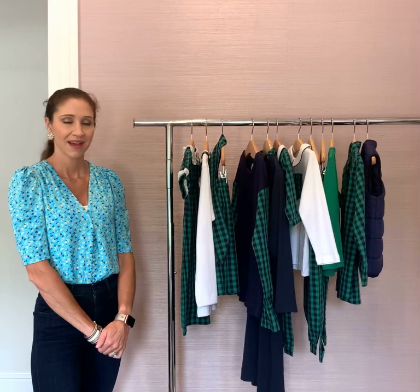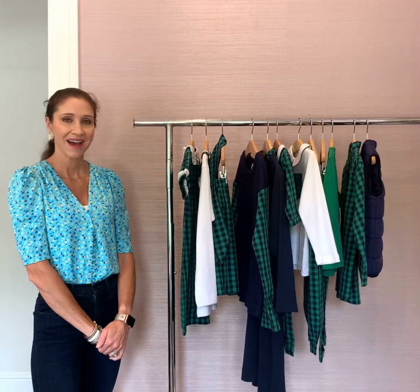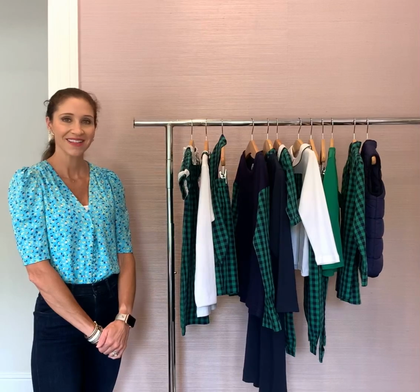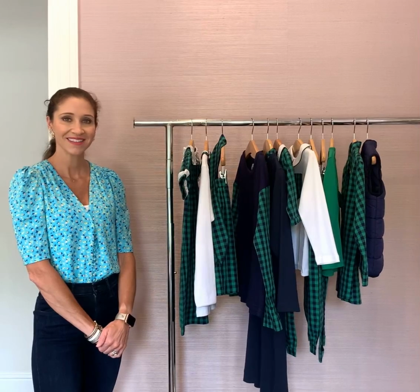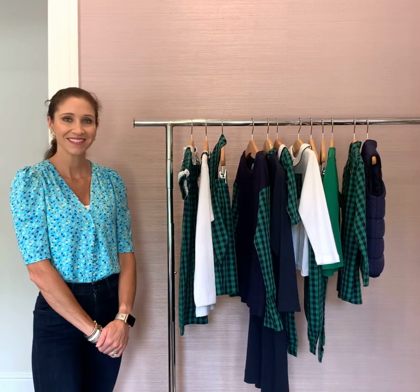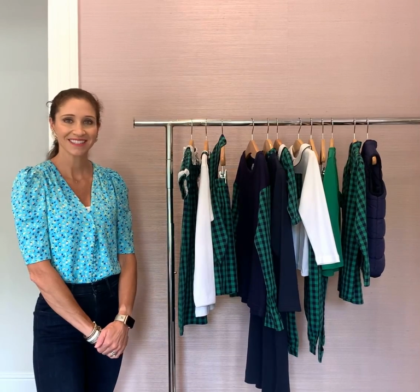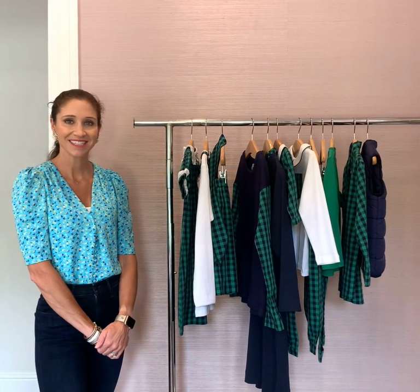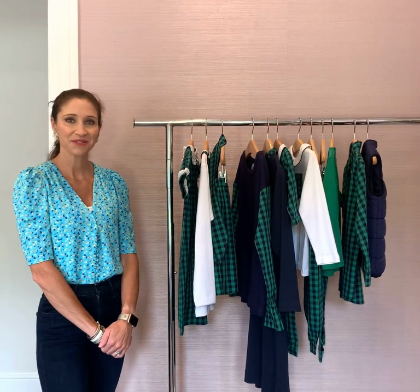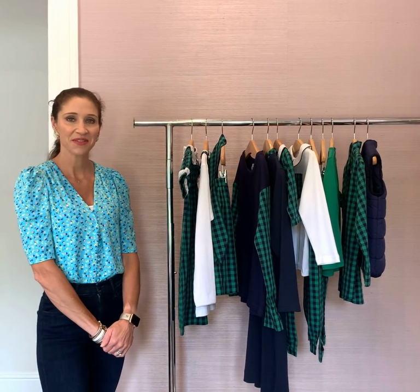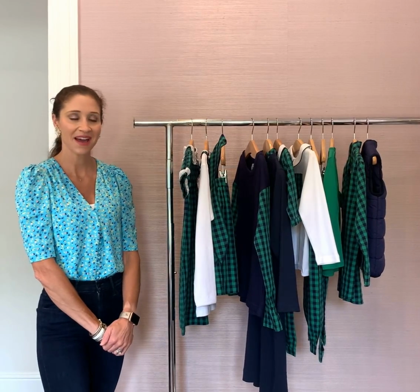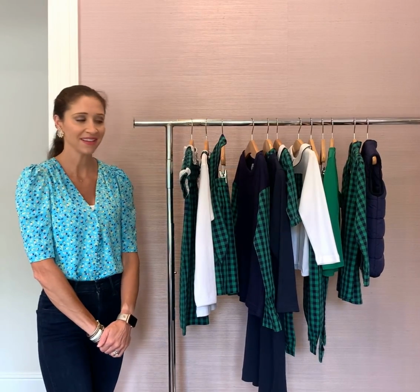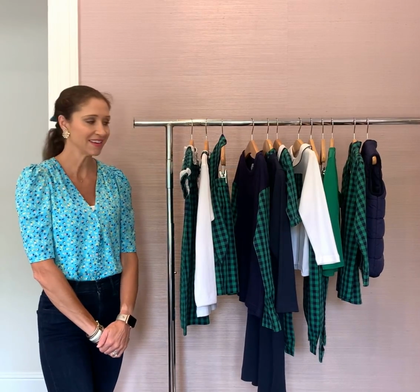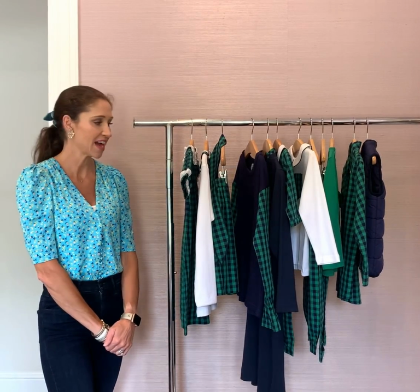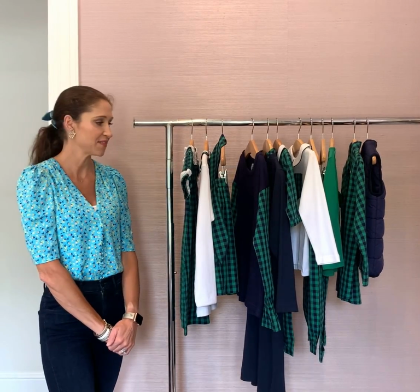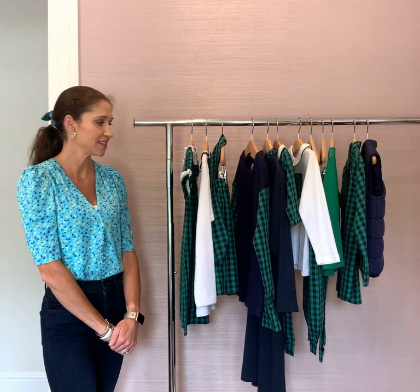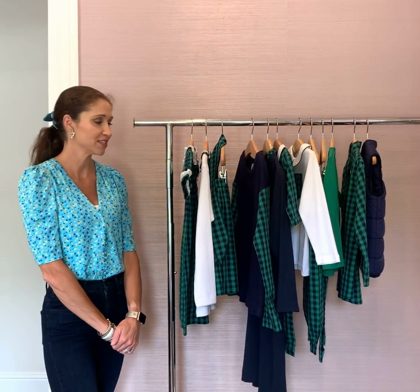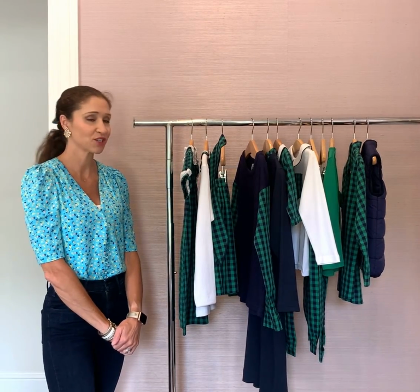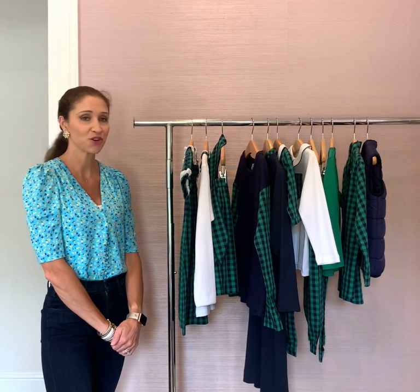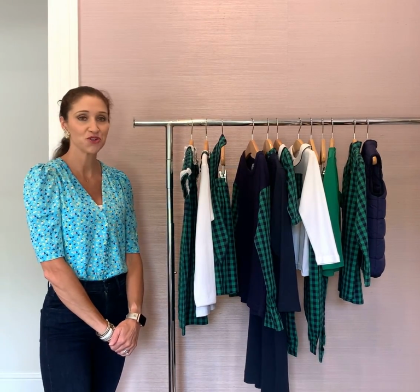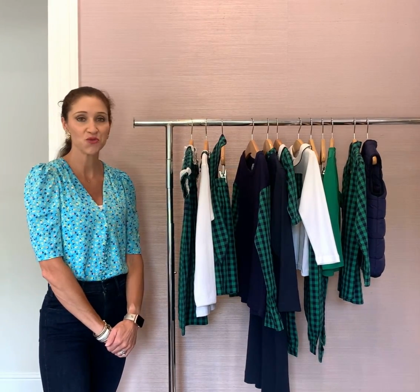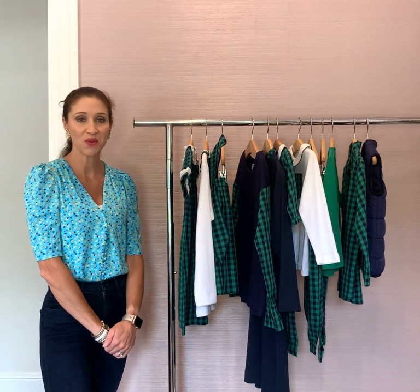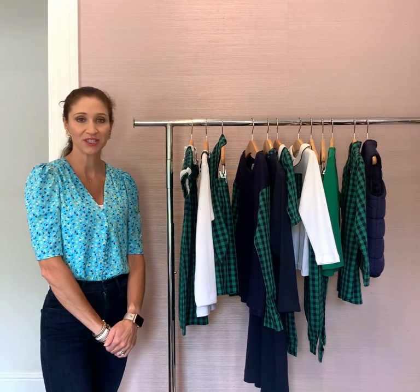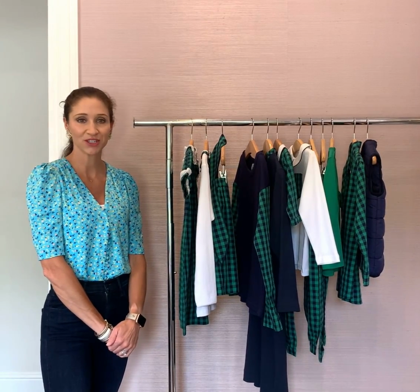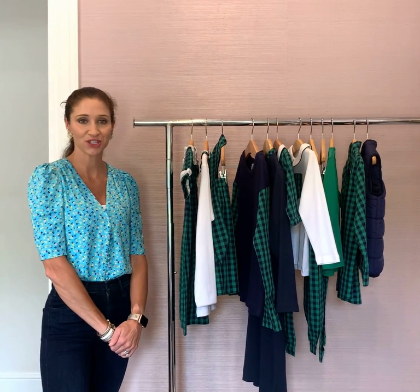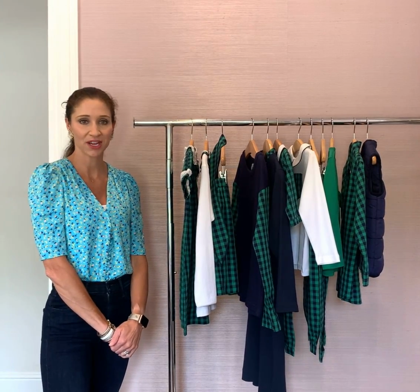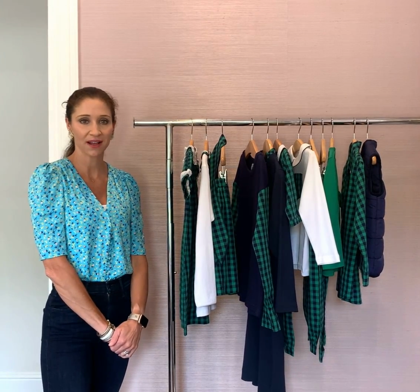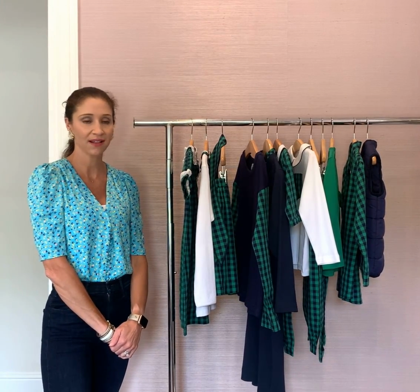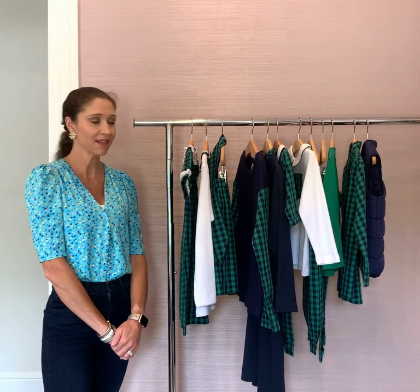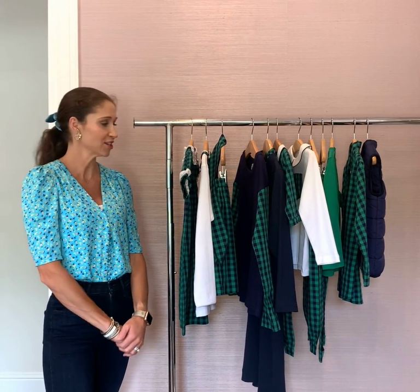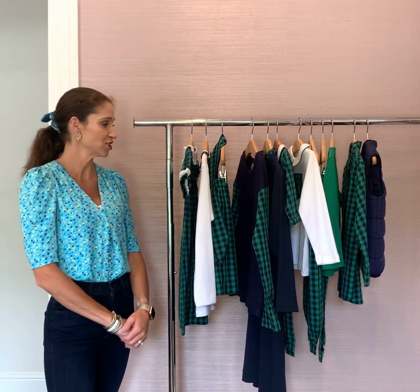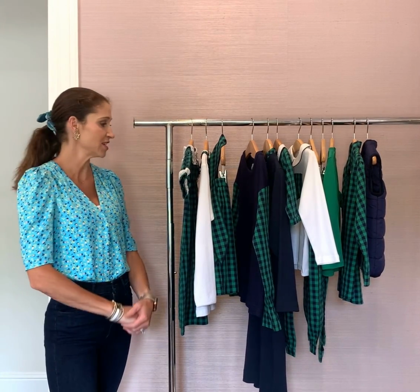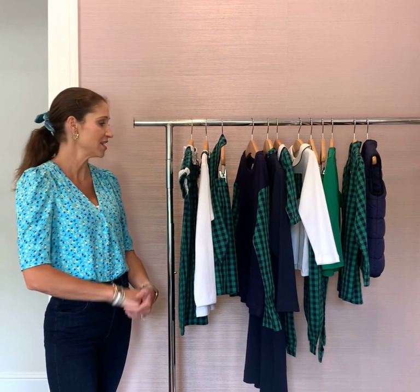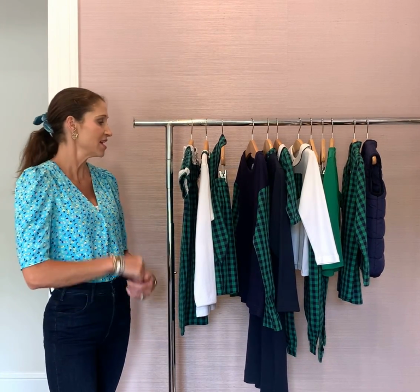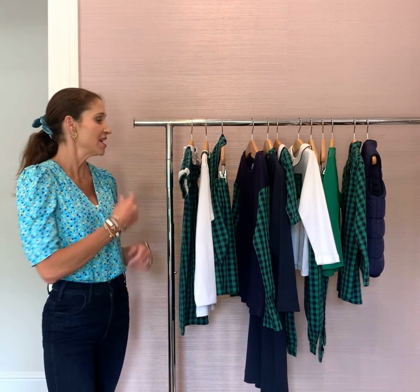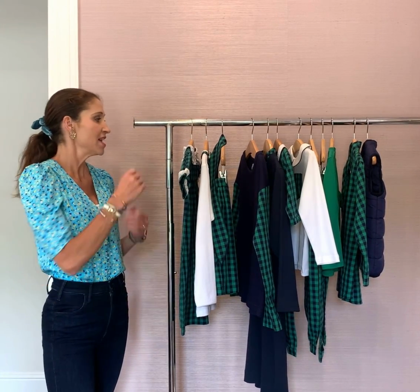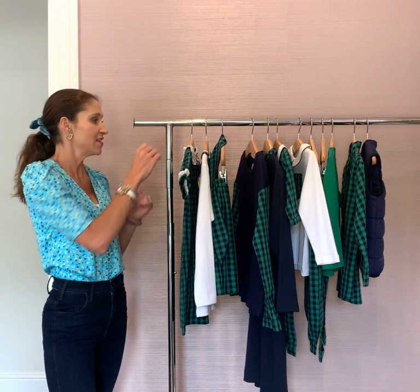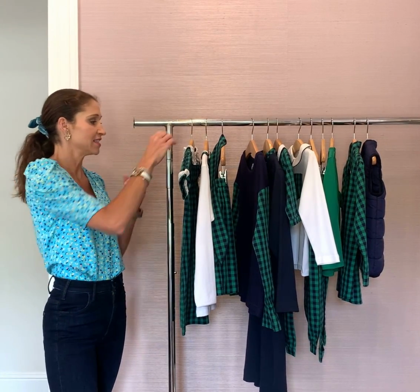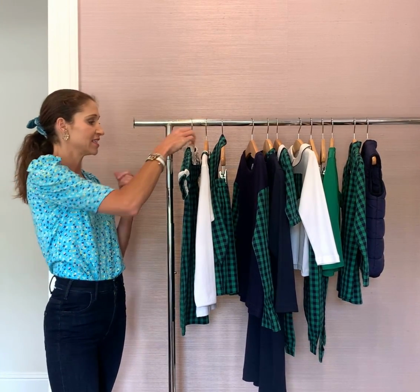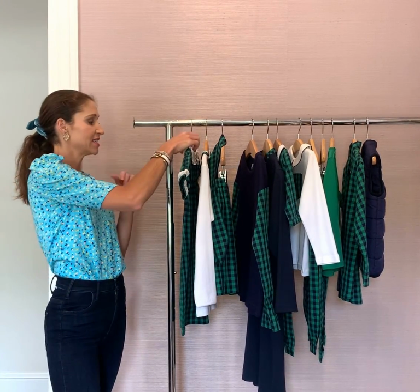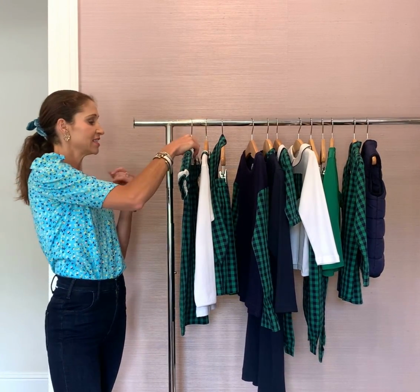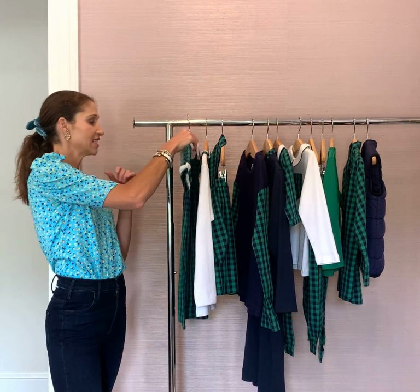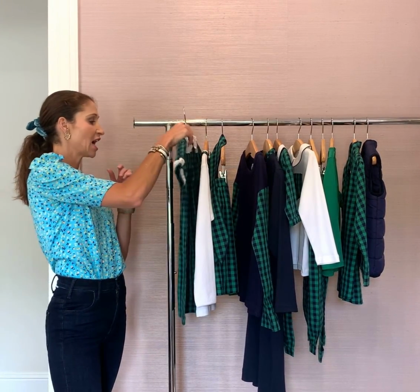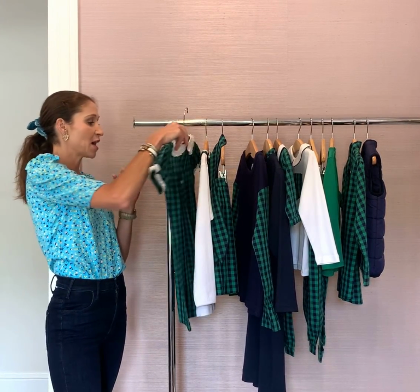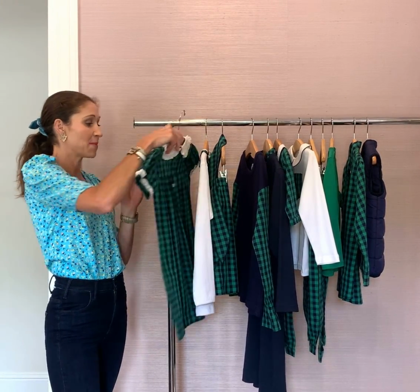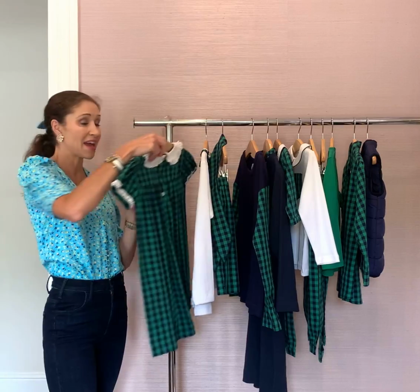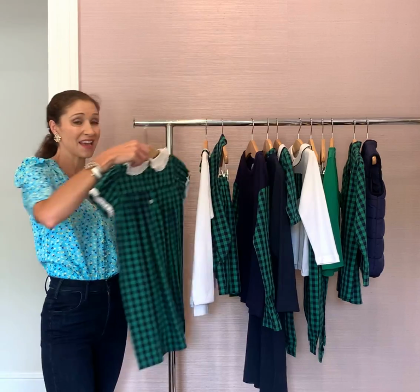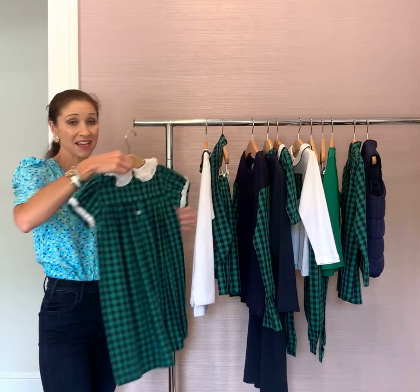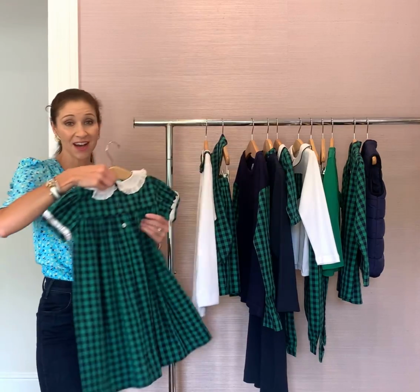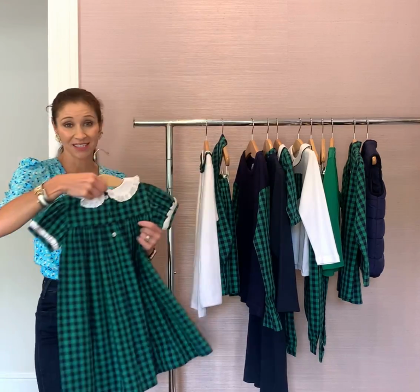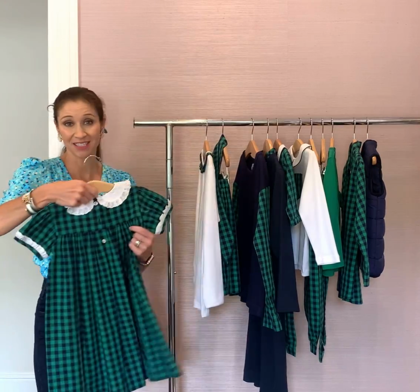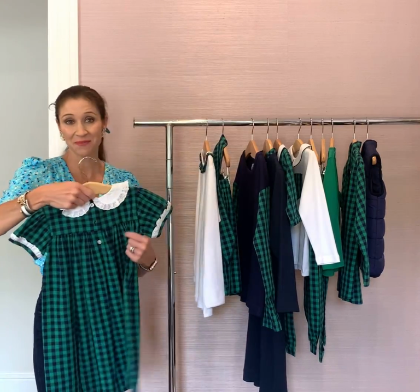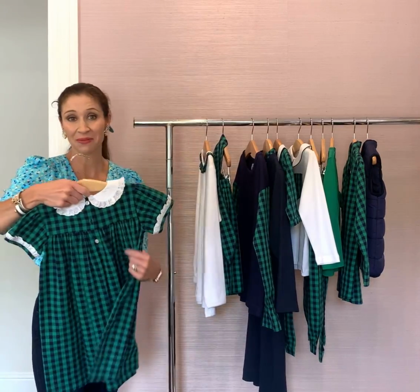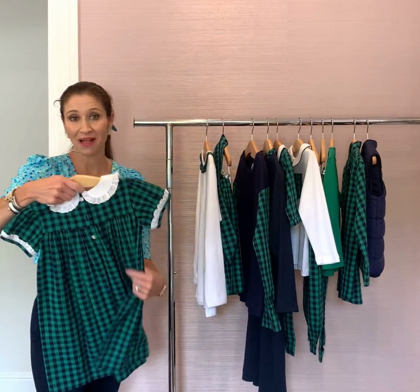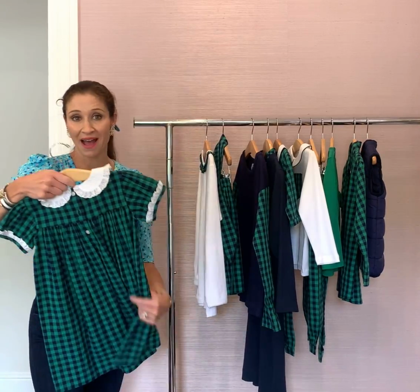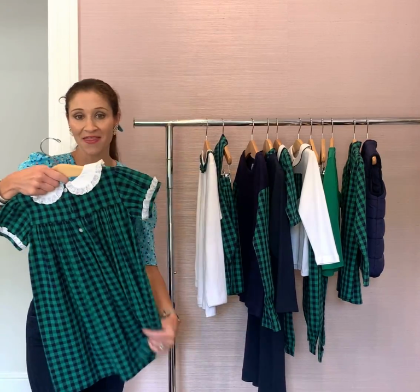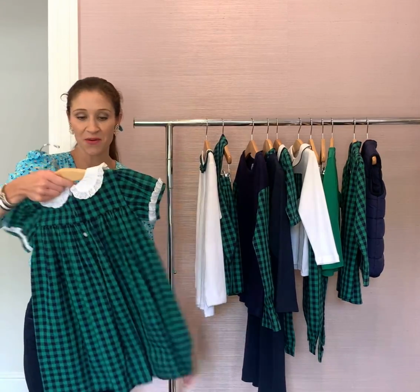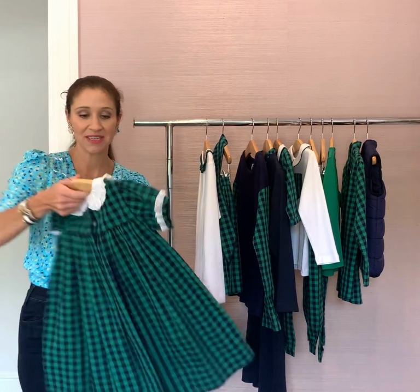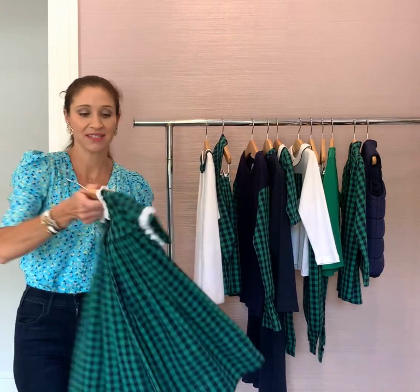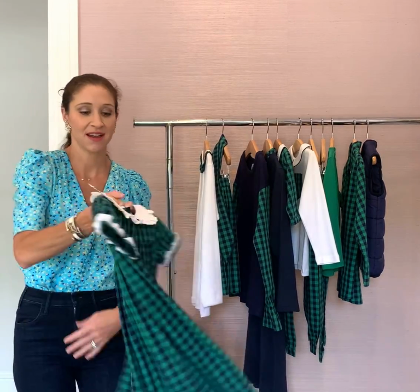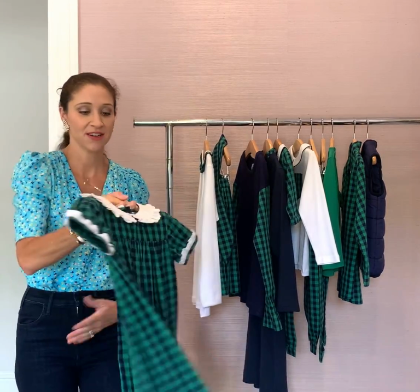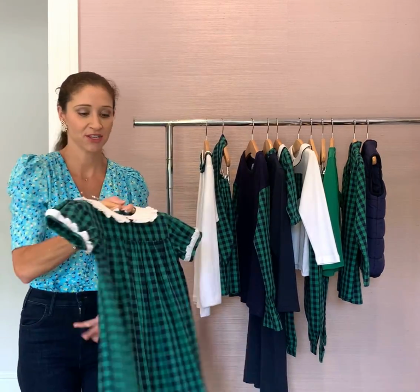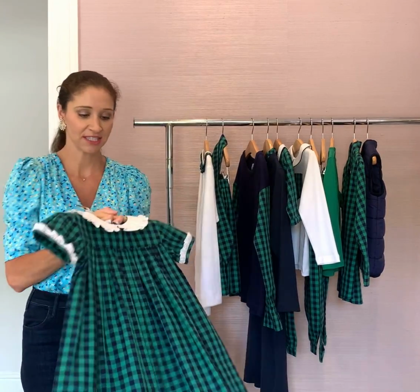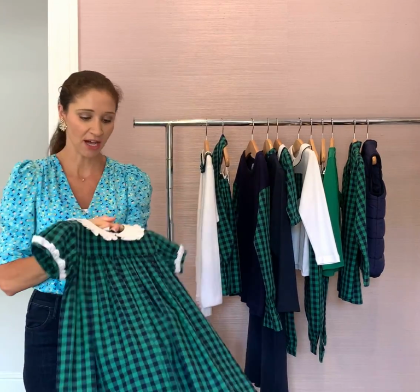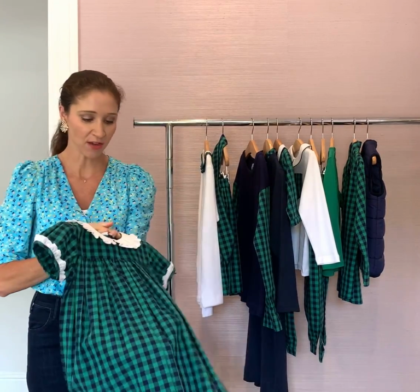Hi, this is Leslie with Eyelet and Ivy. This is our new Windsor check collection. This is a custom plaid that we designed ourselves.